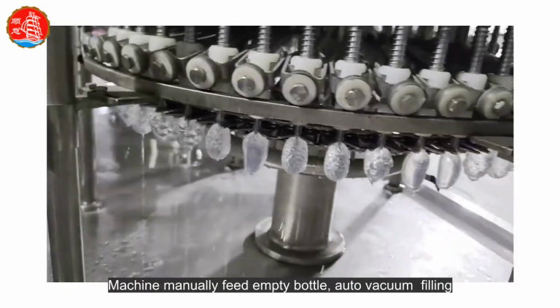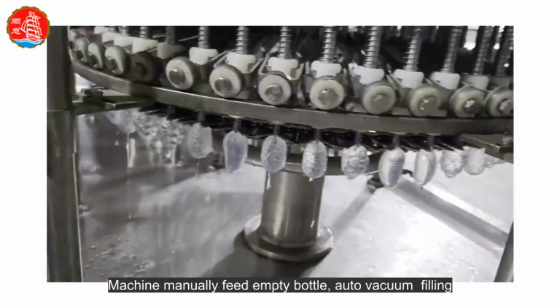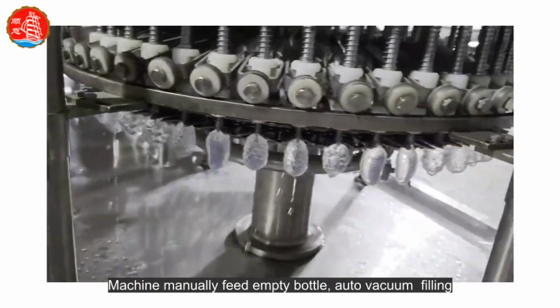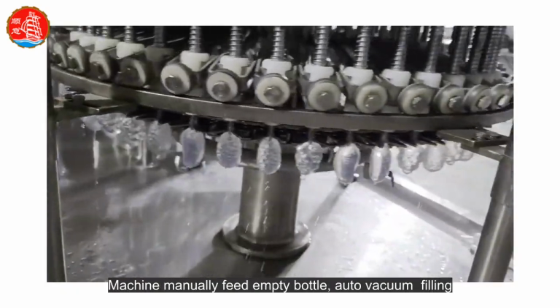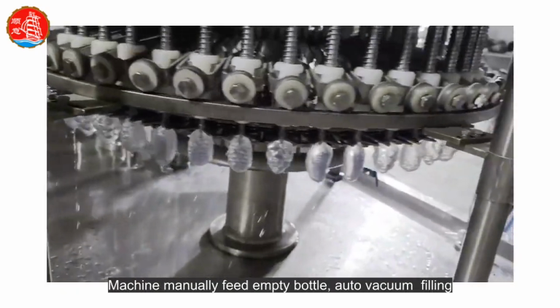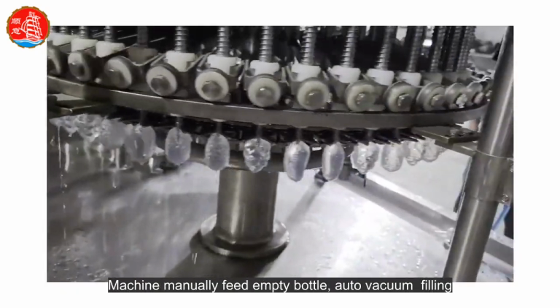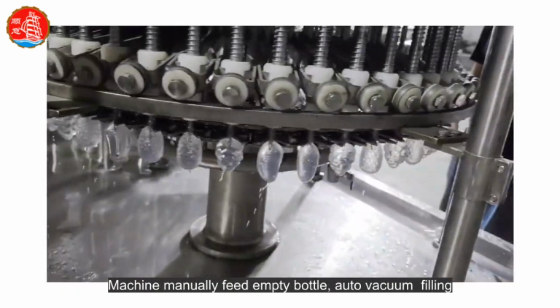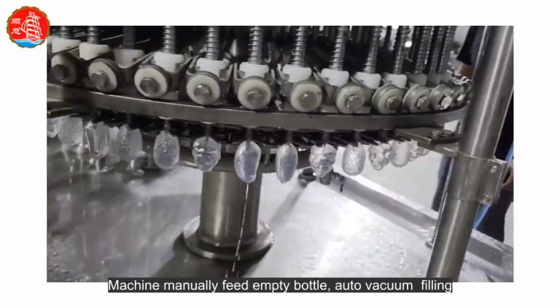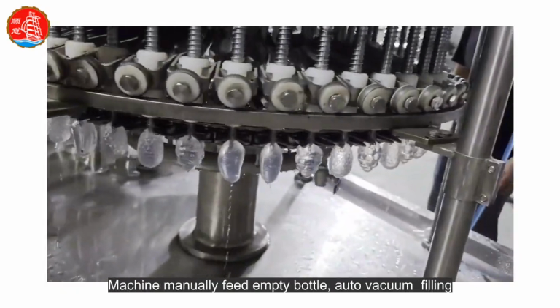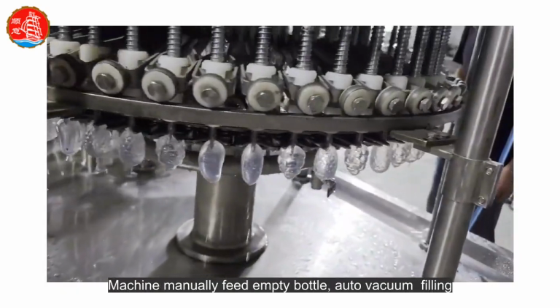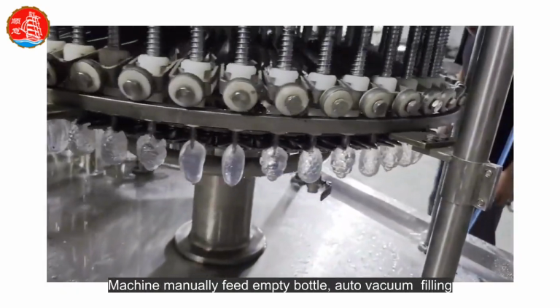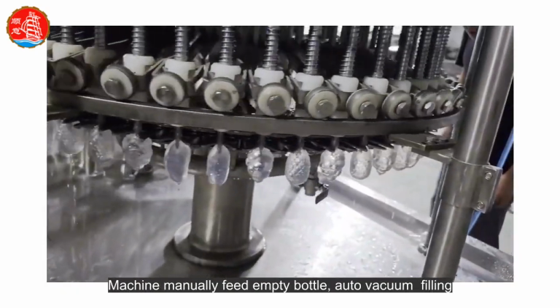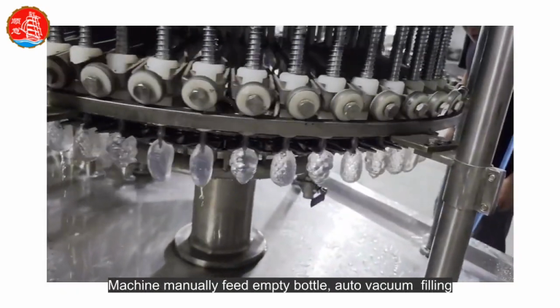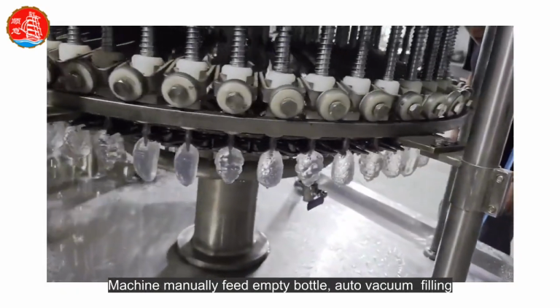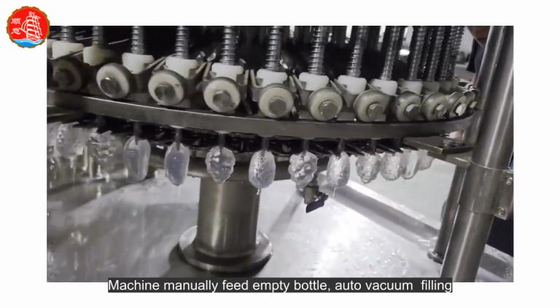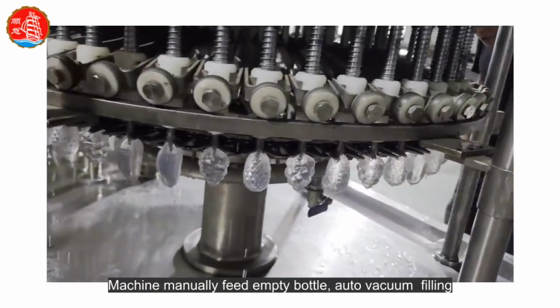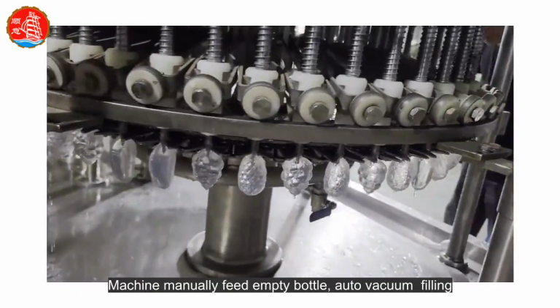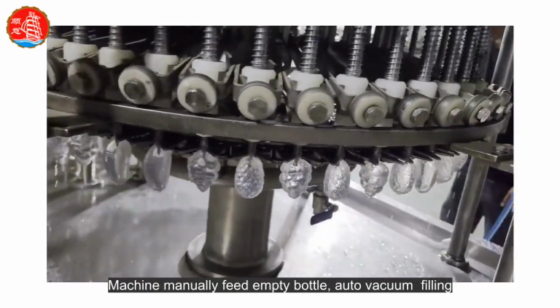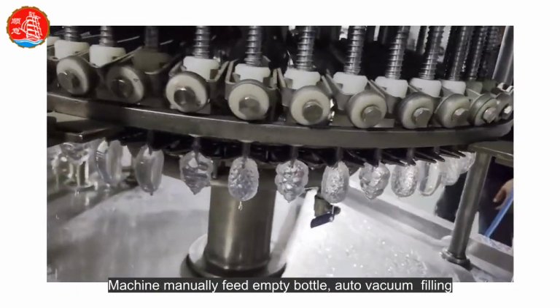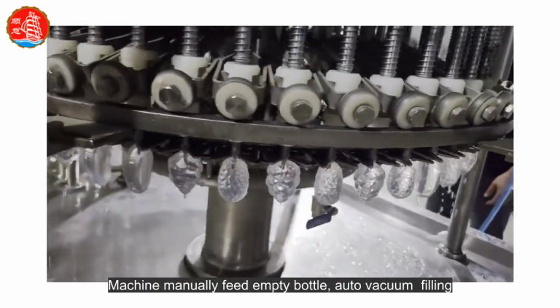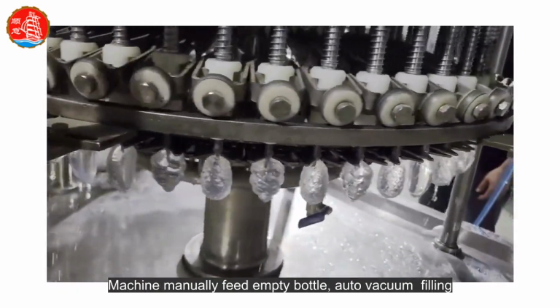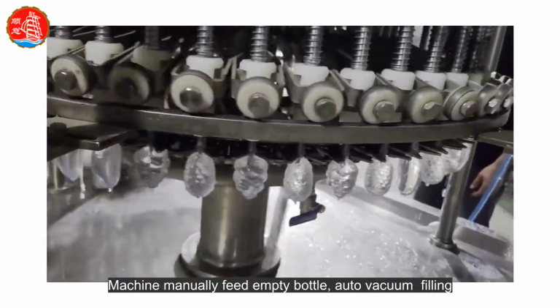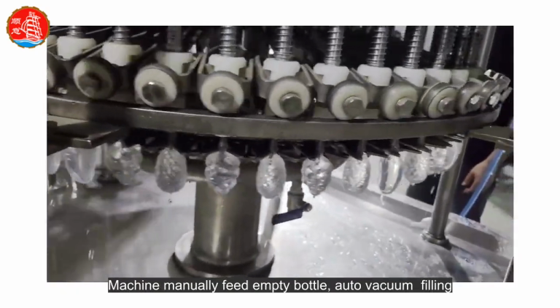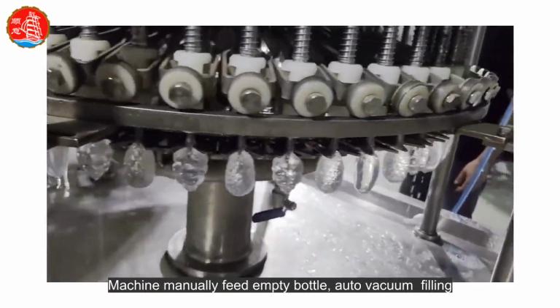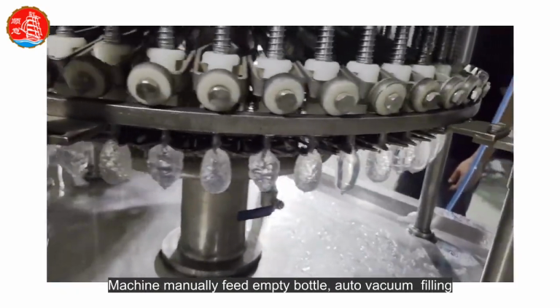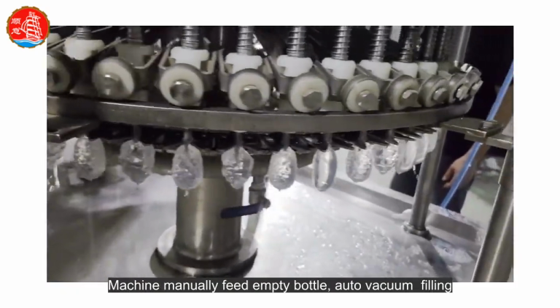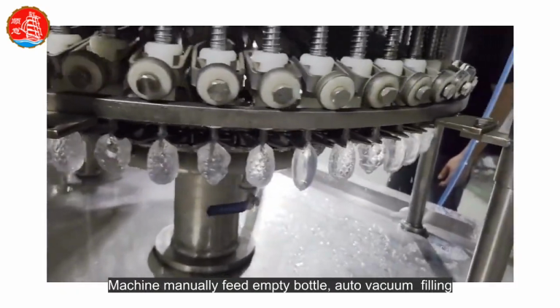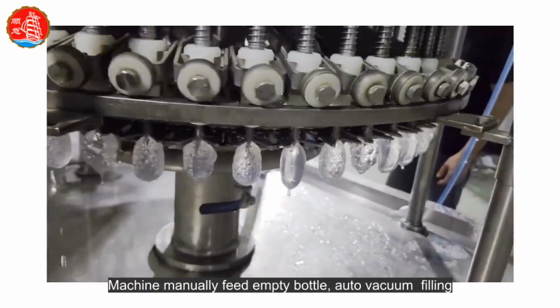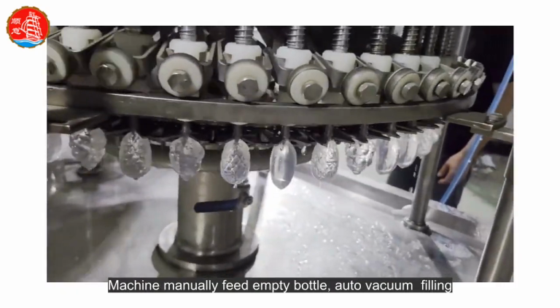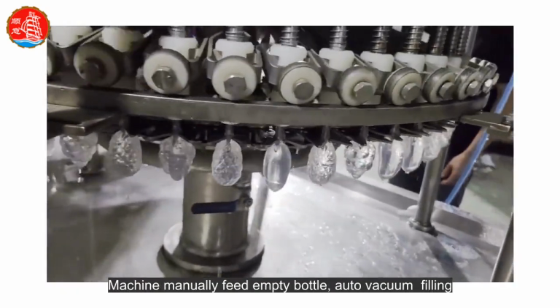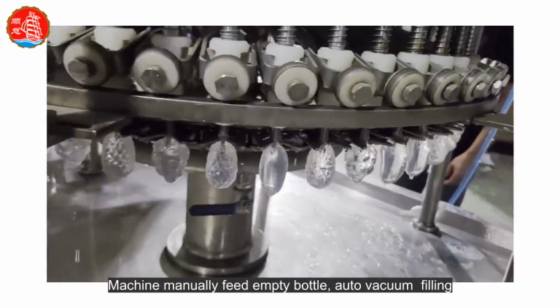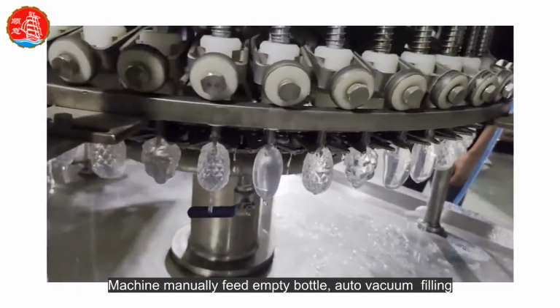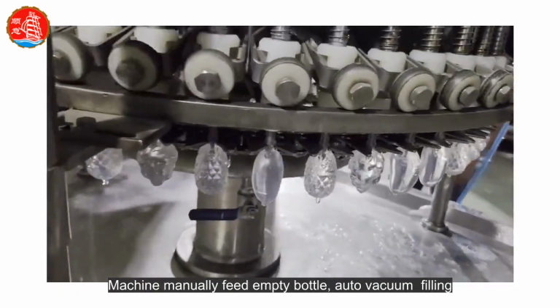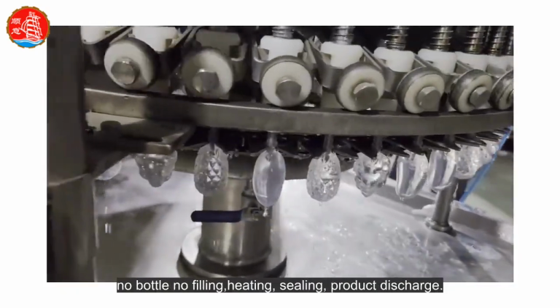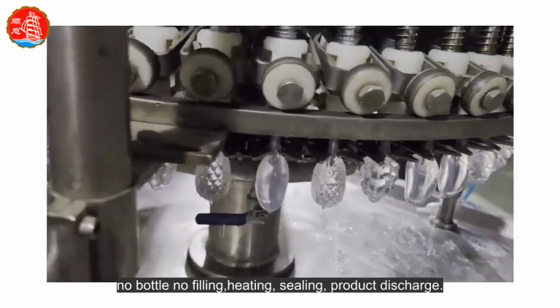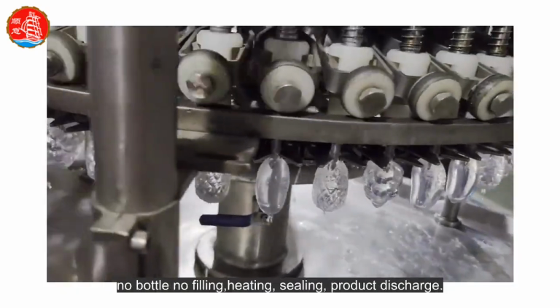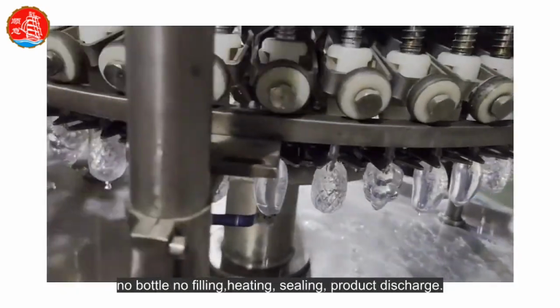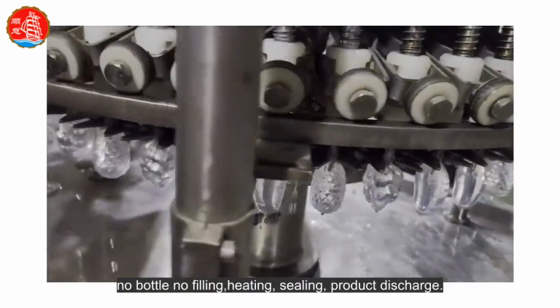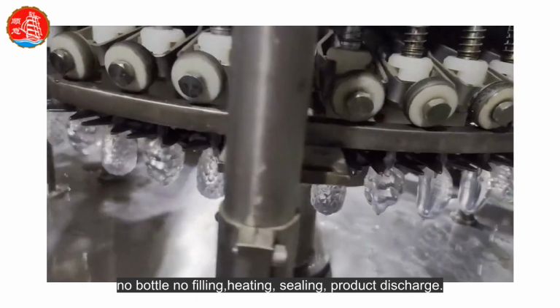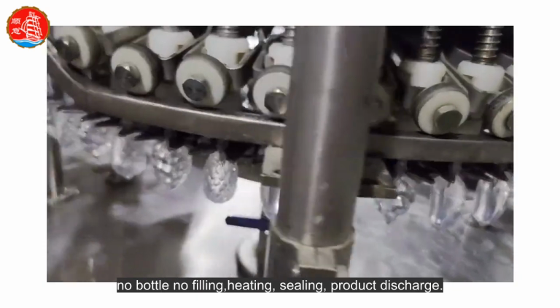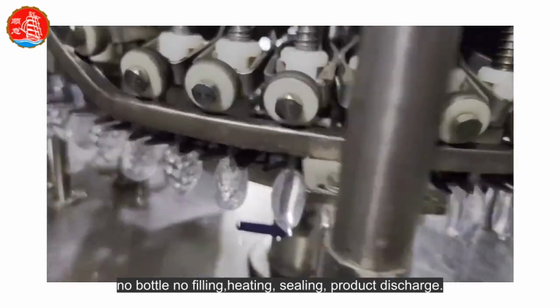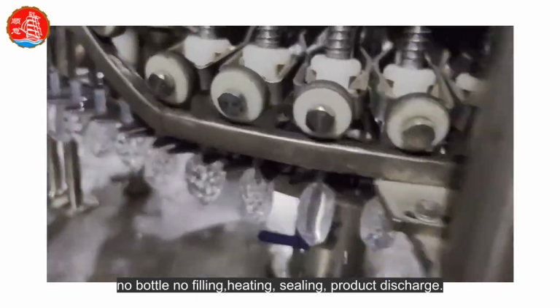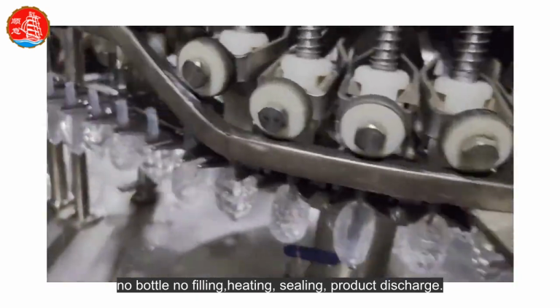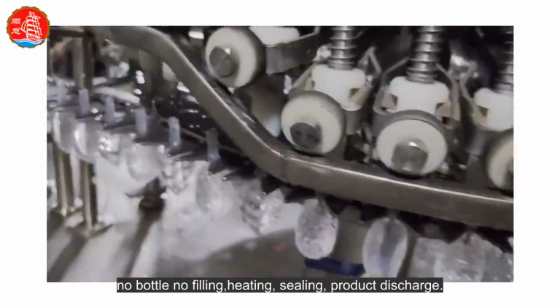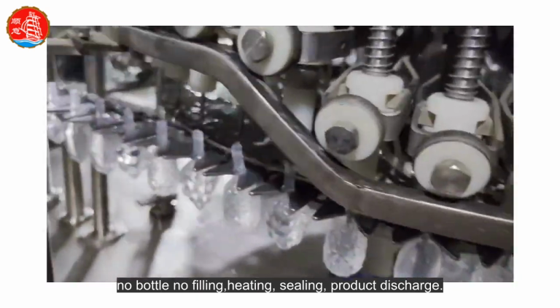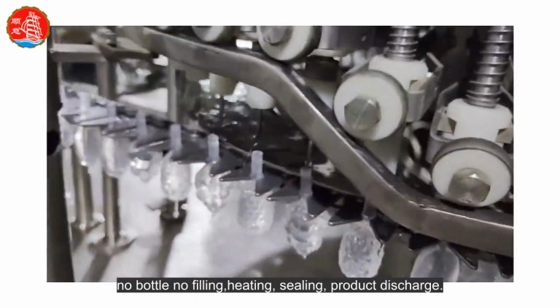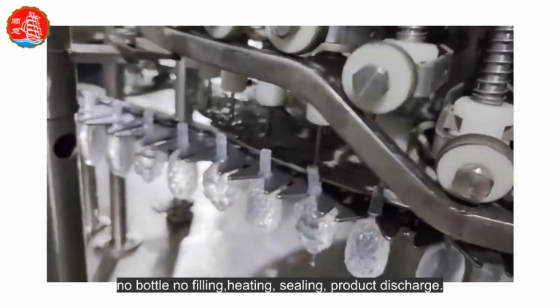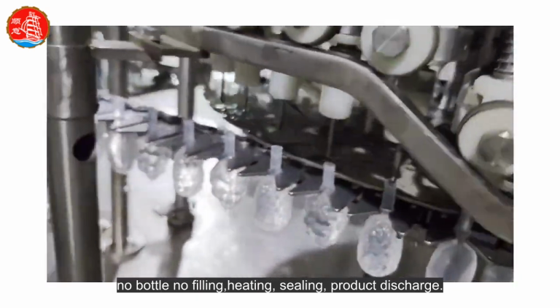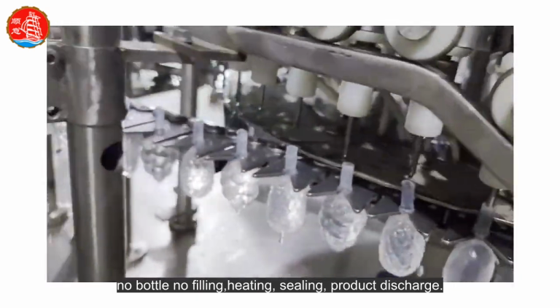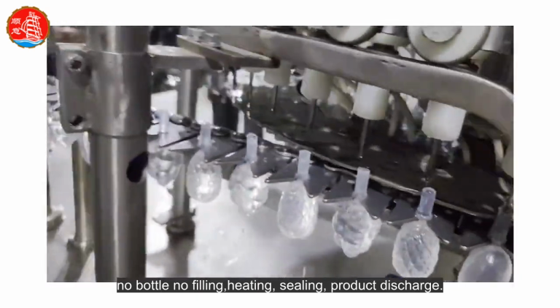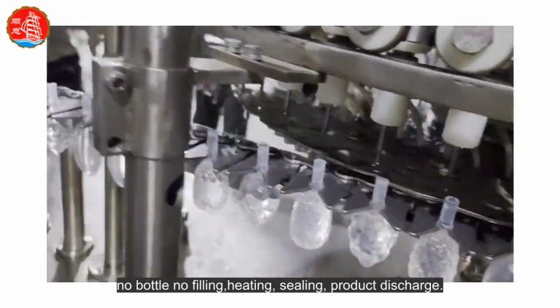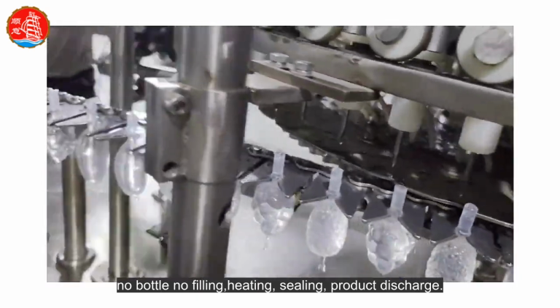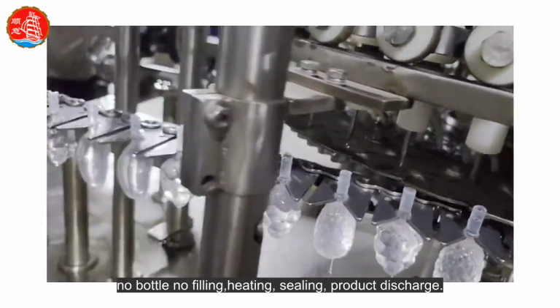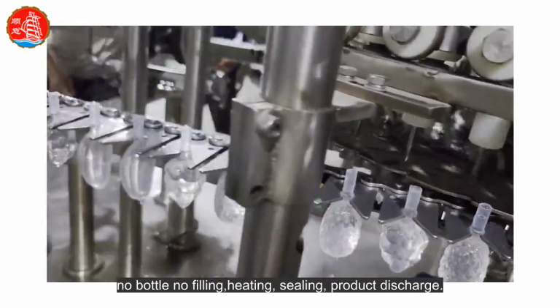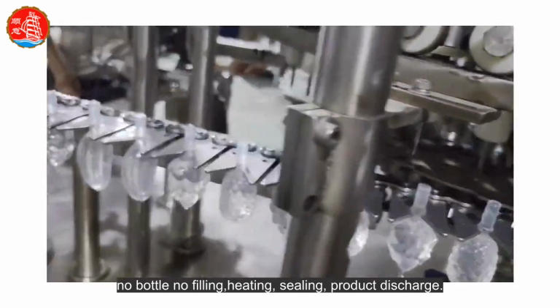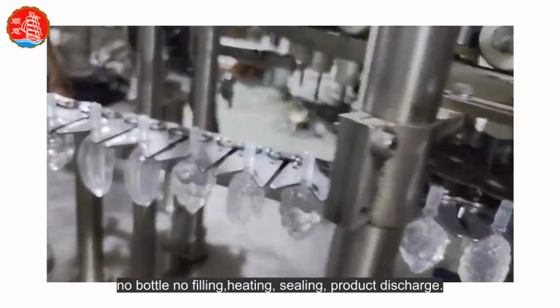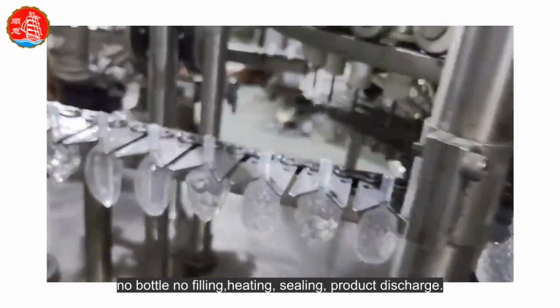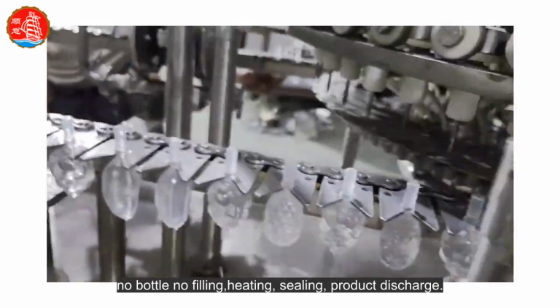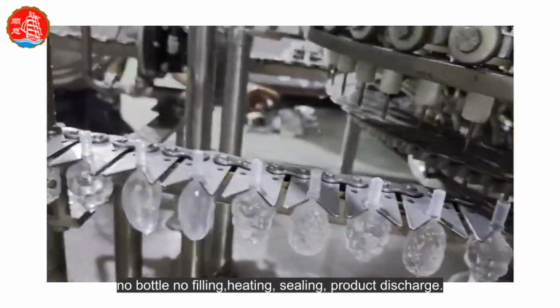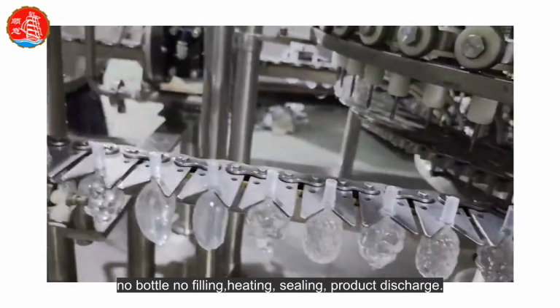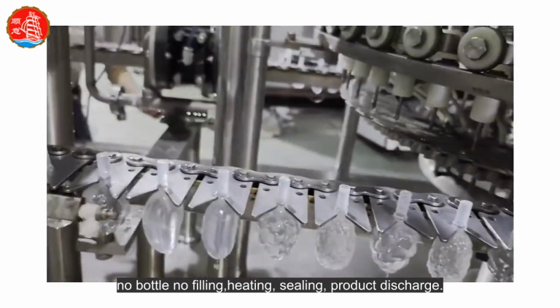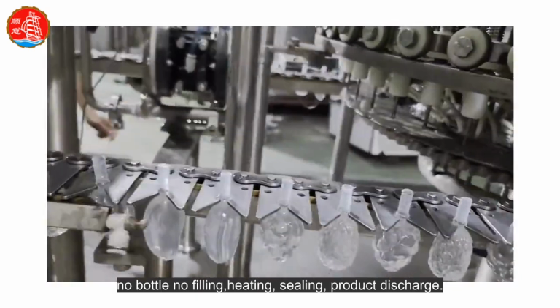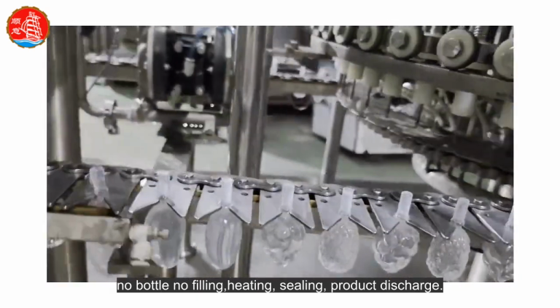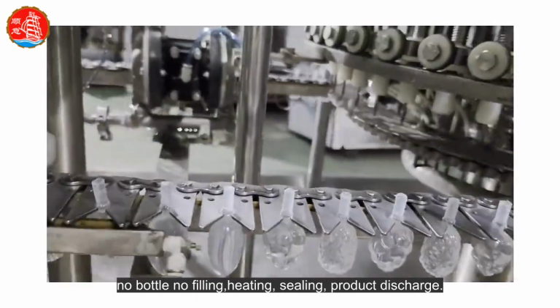Machine manually feeds empty bottles, with auto-vacuum filling. No bottle, no filling. Then heating, sealing, and product discharge.